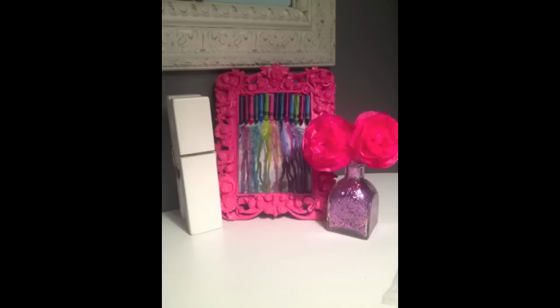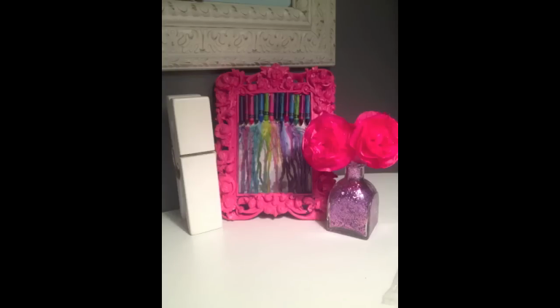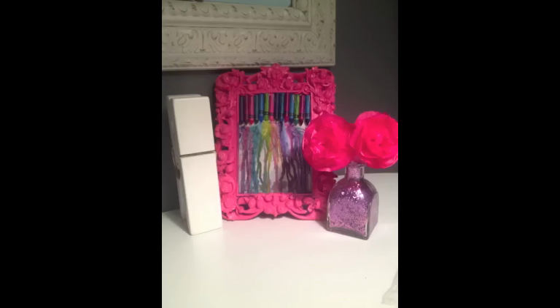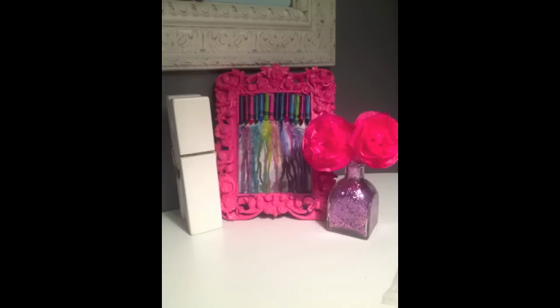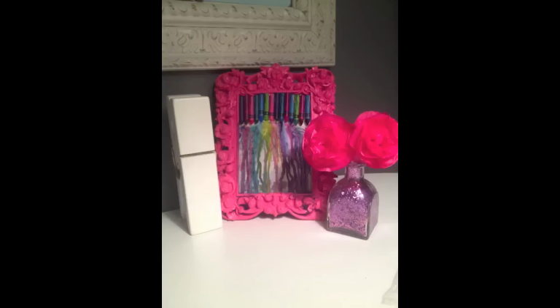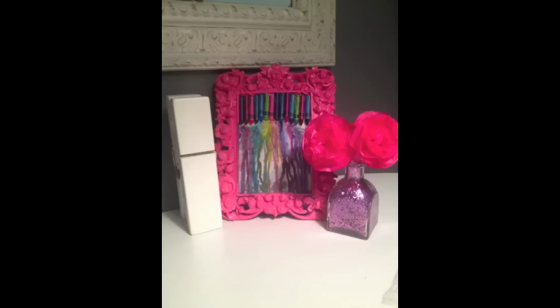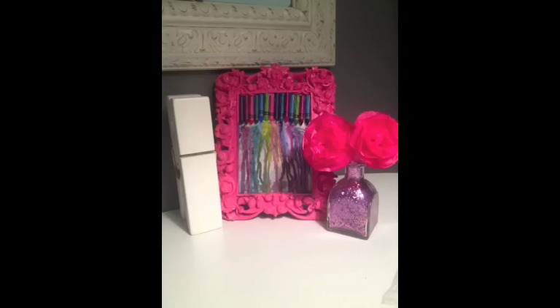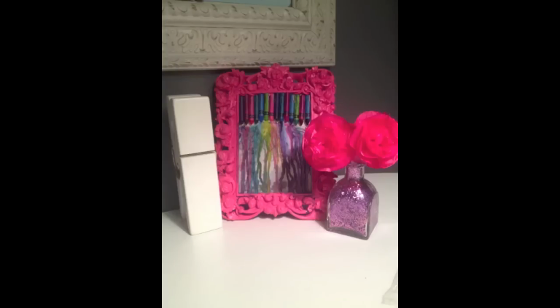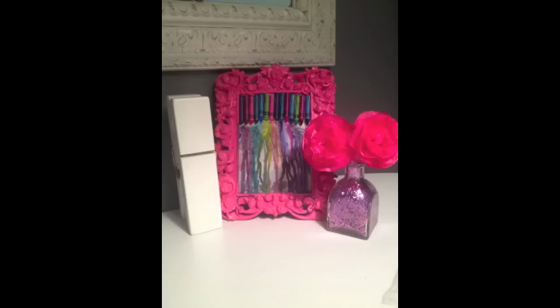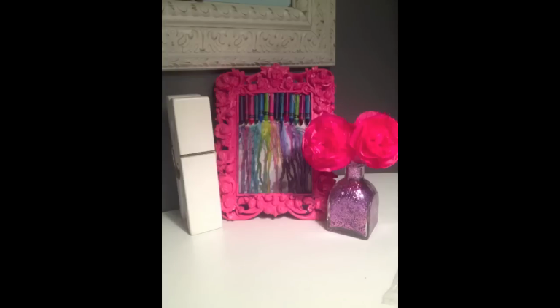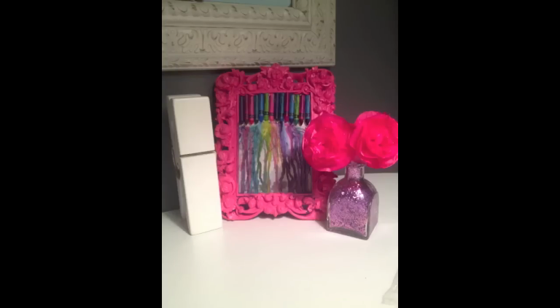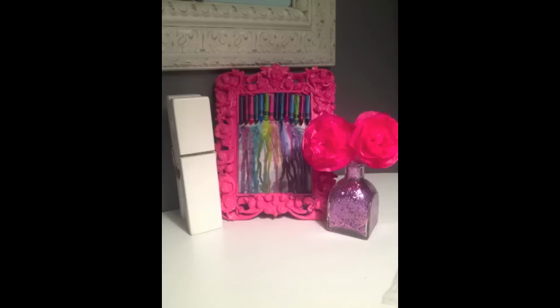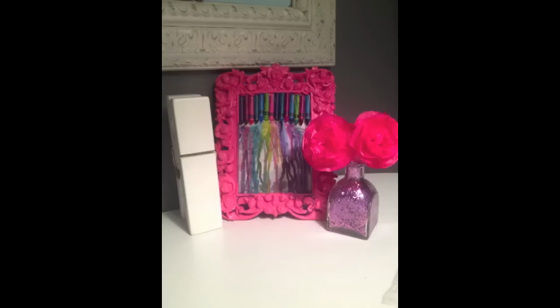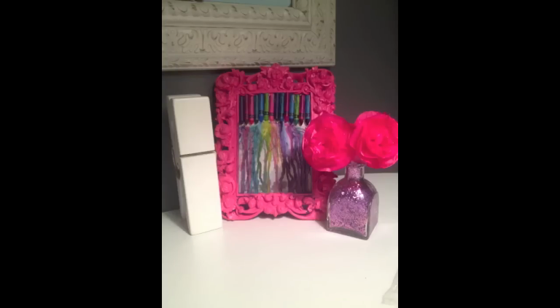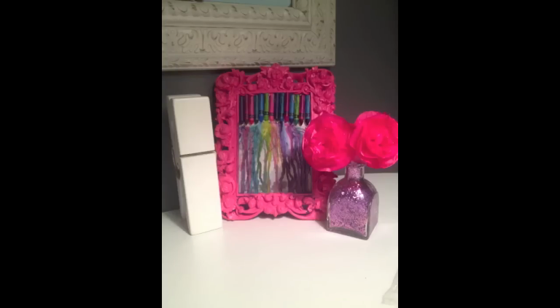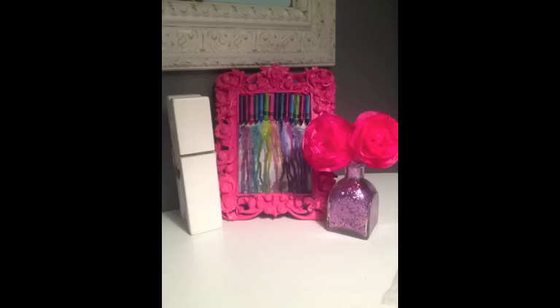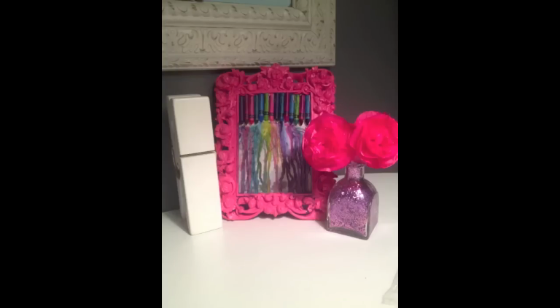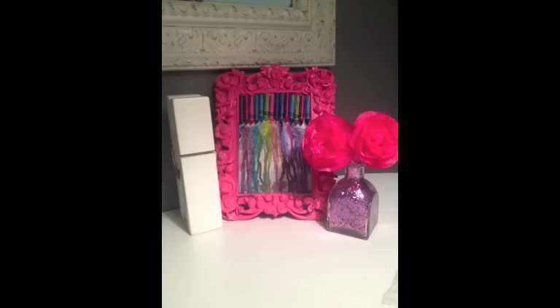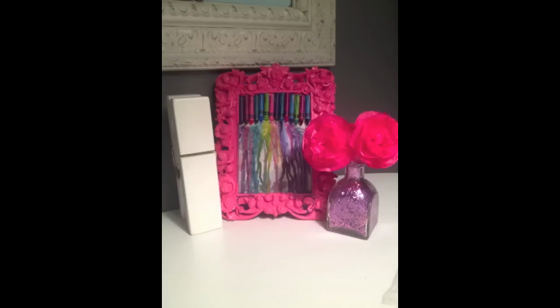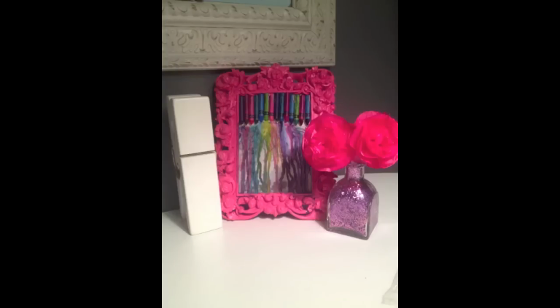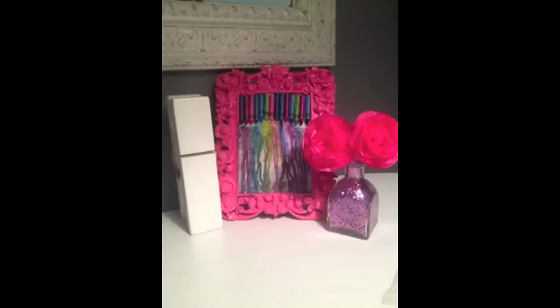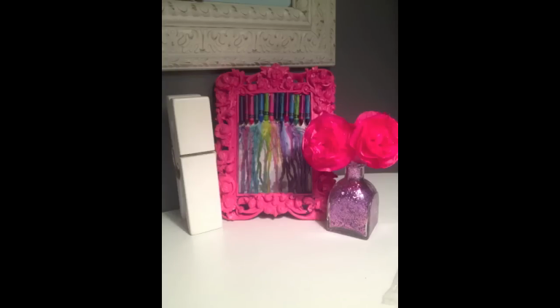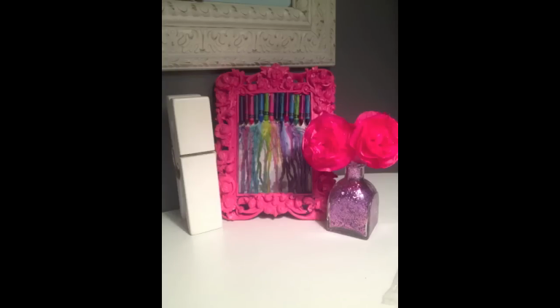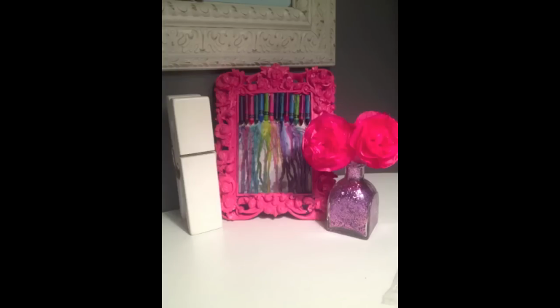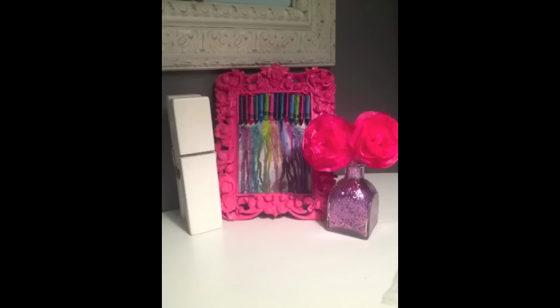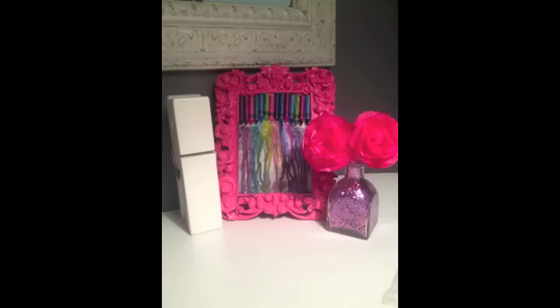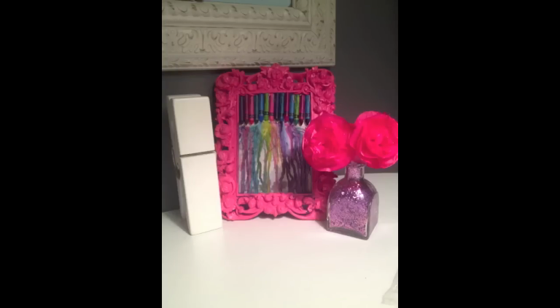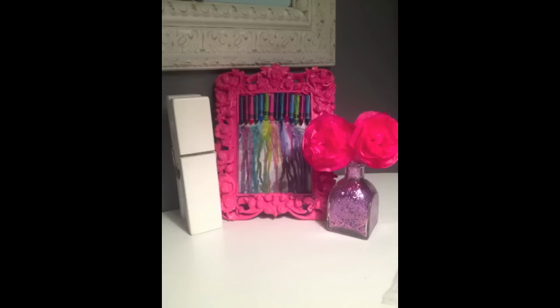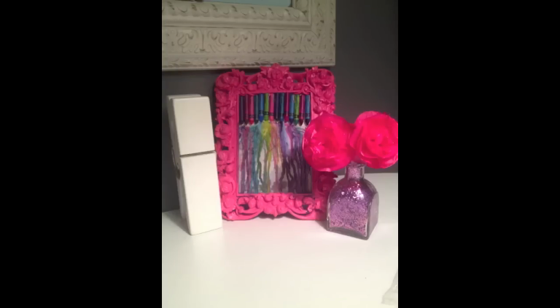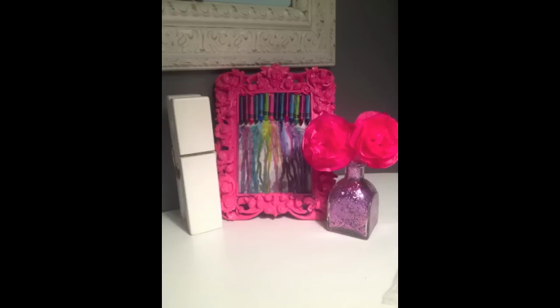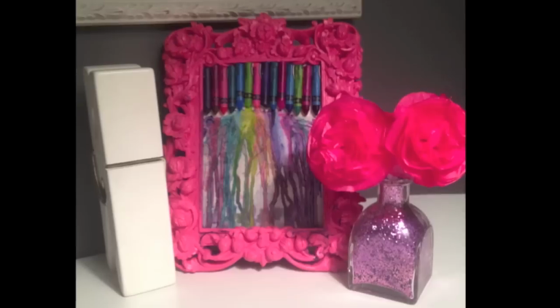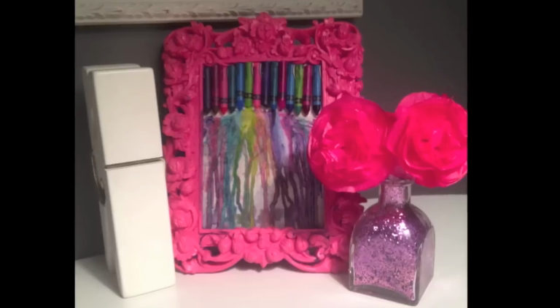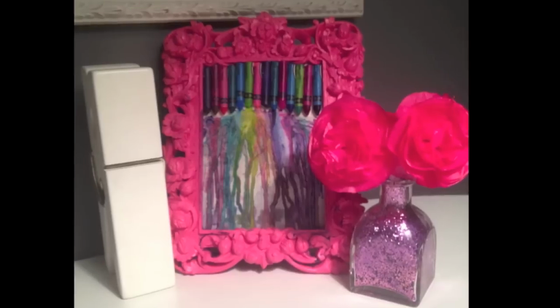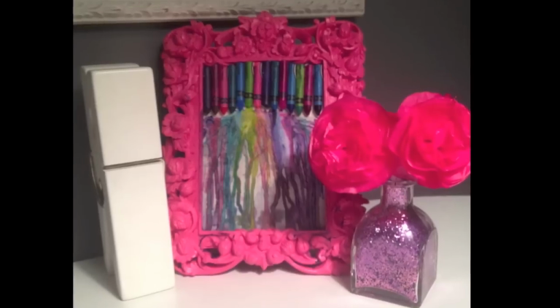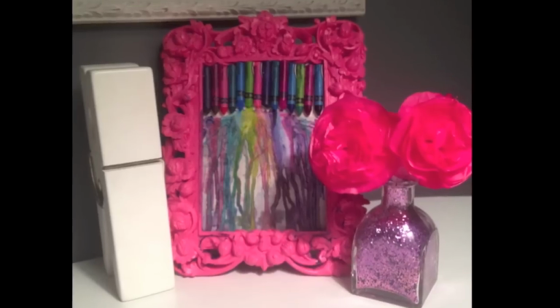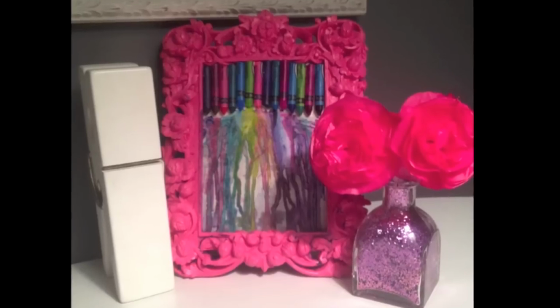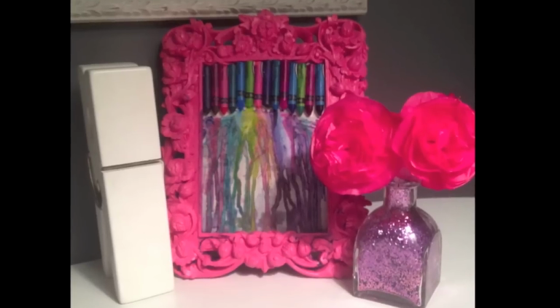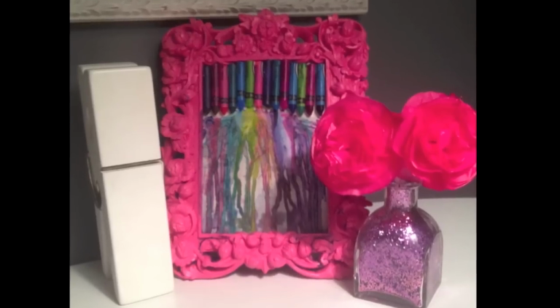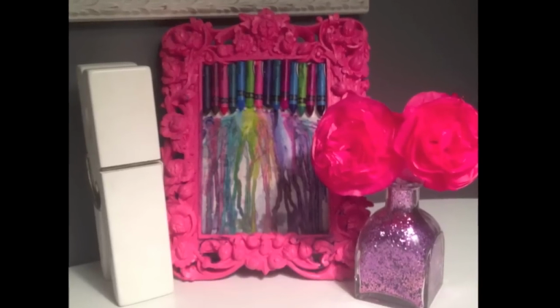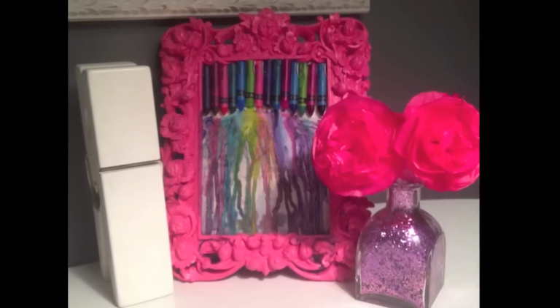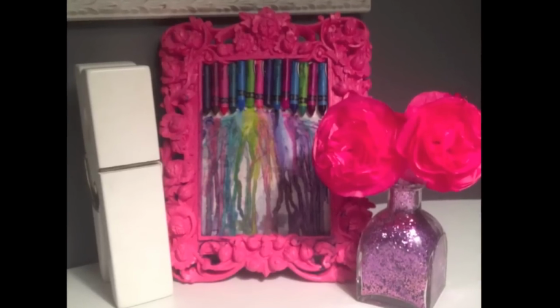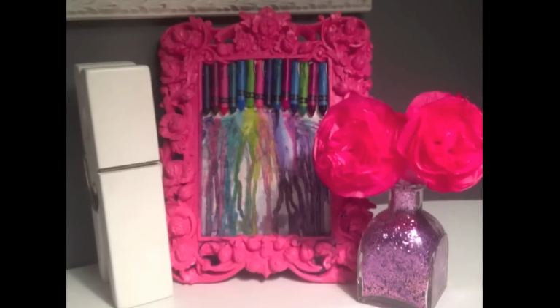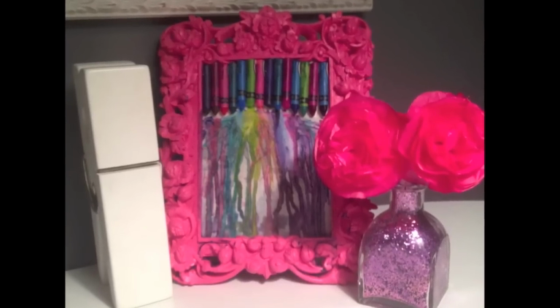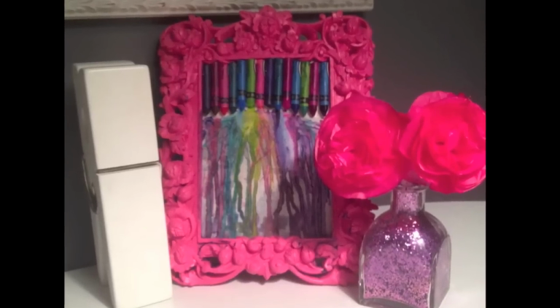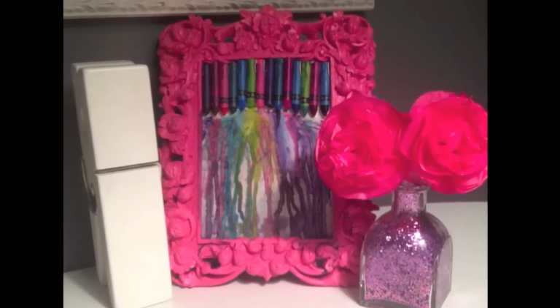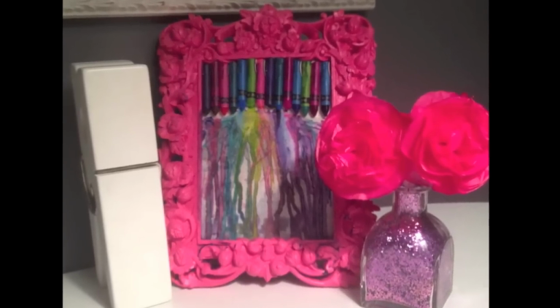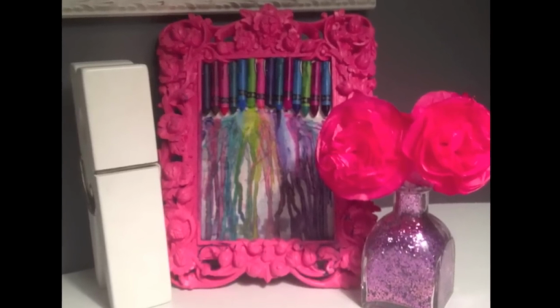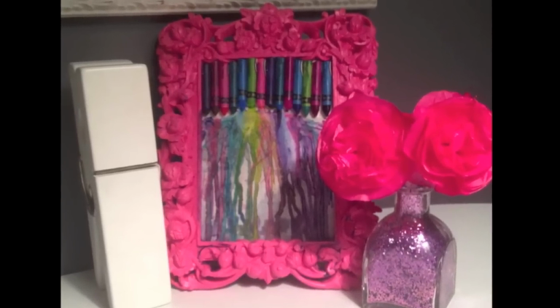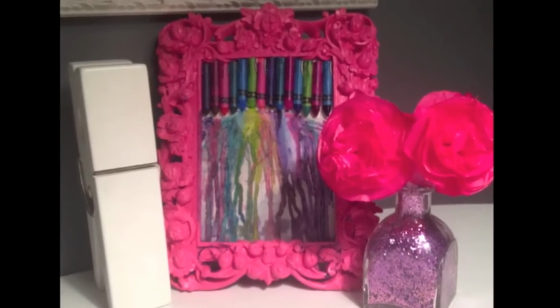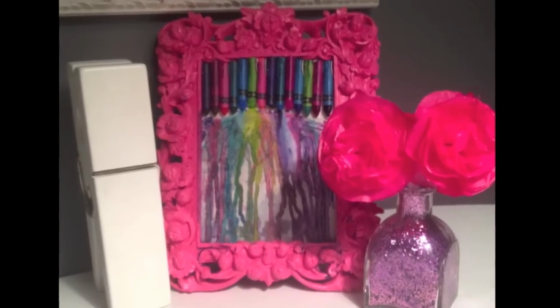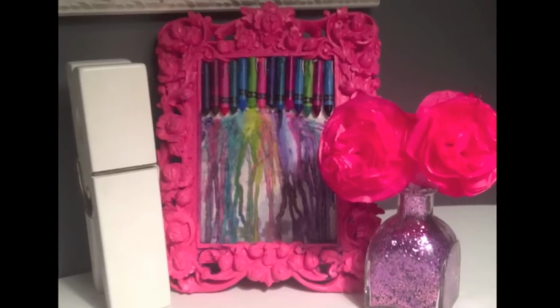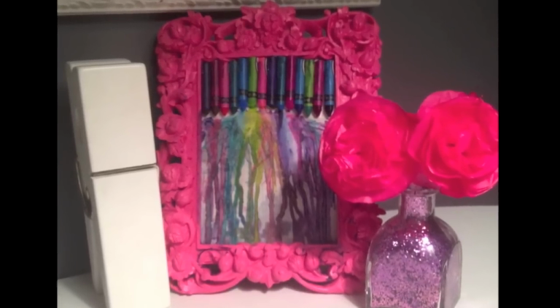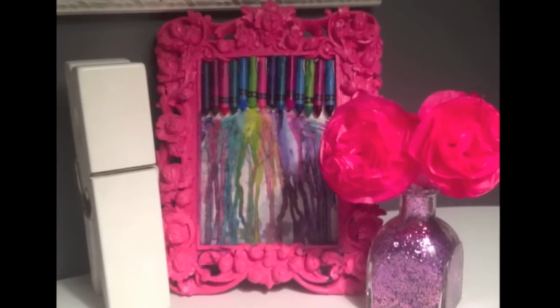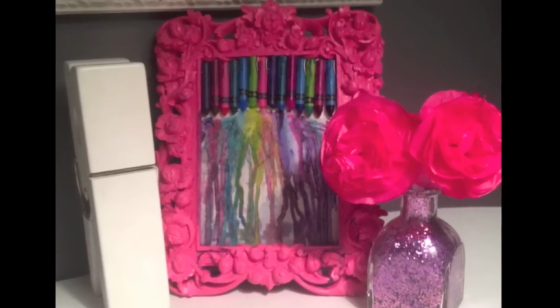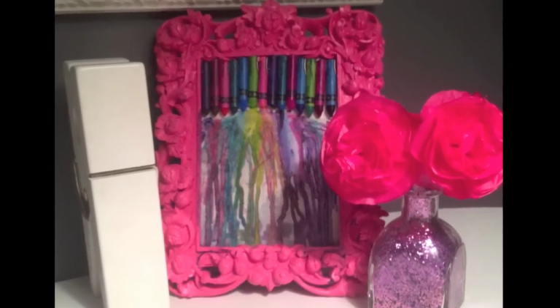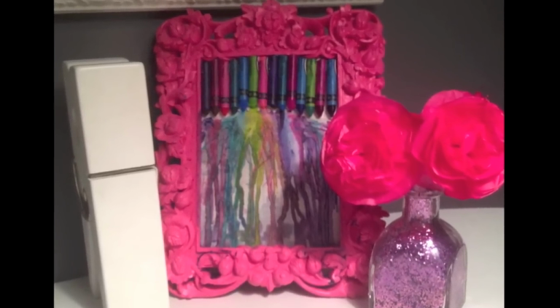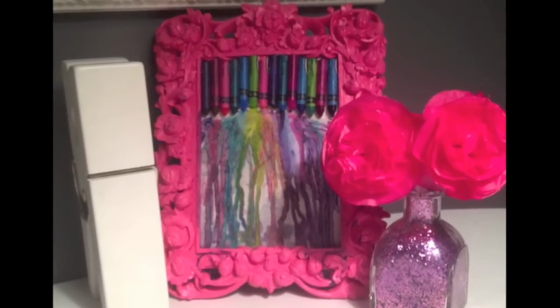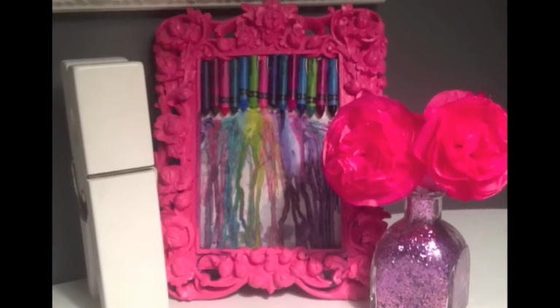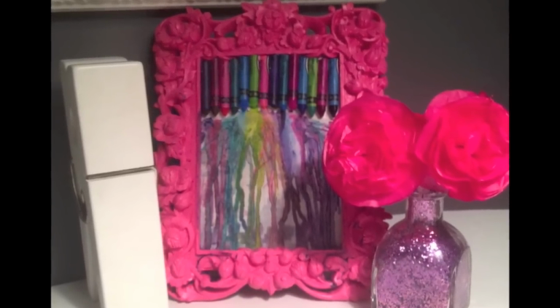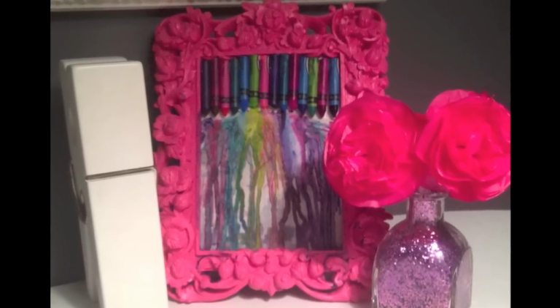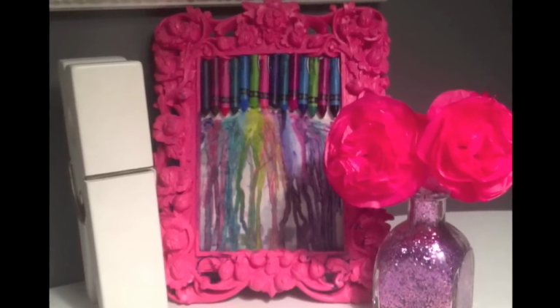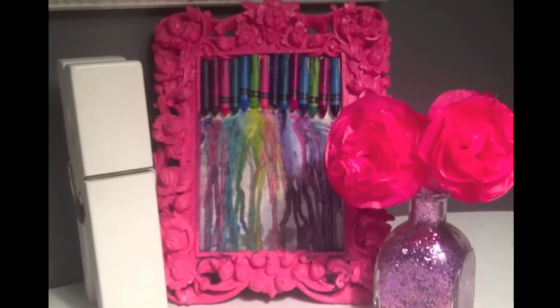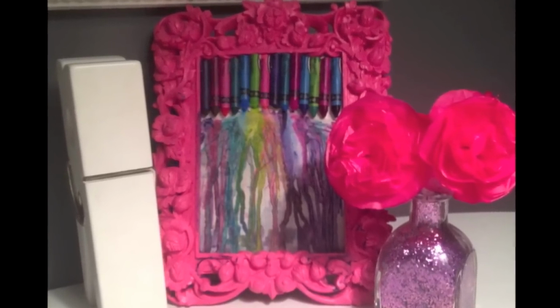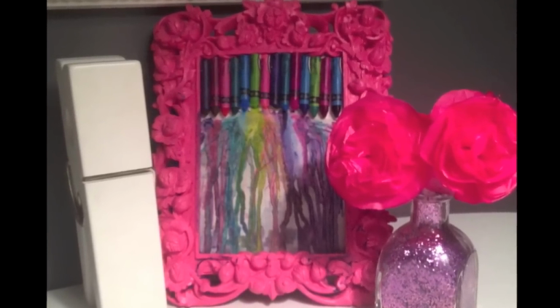Hey everybody, today I'm going to be showing you how to make this beautiful crayon art. If that is something you're interested in, here's what you'll need.